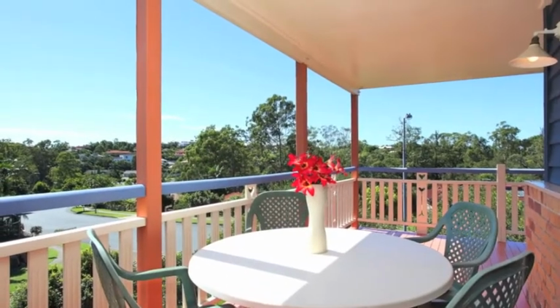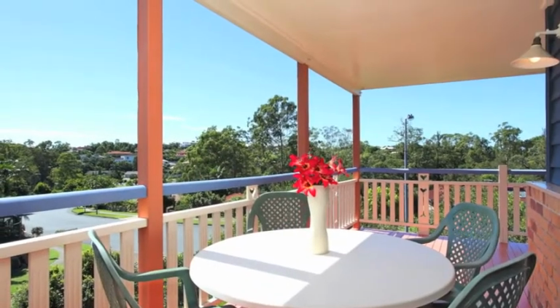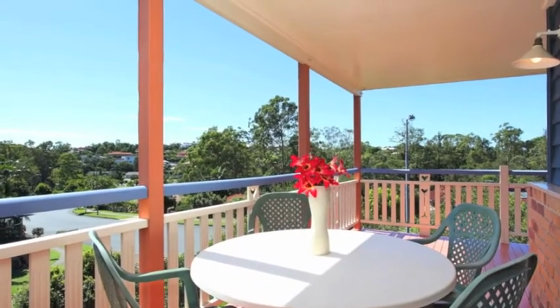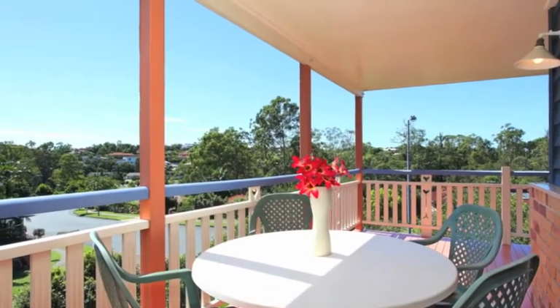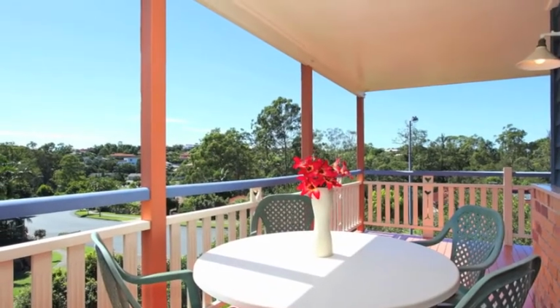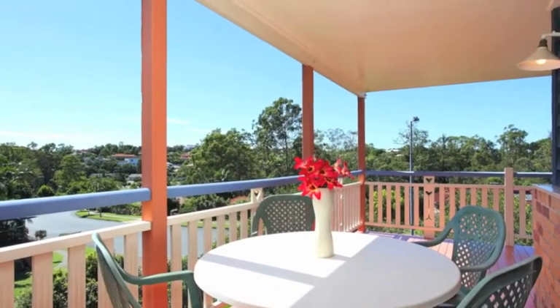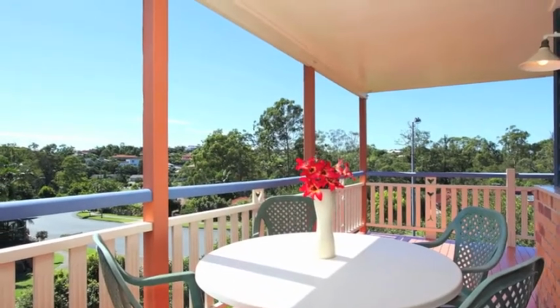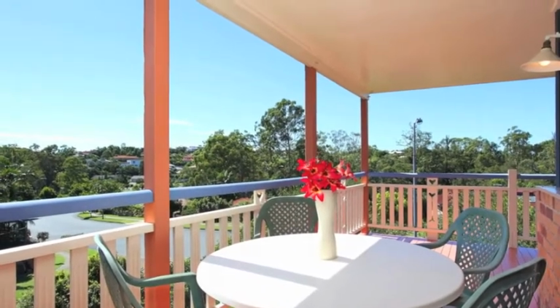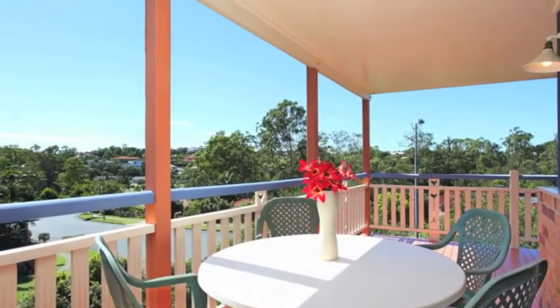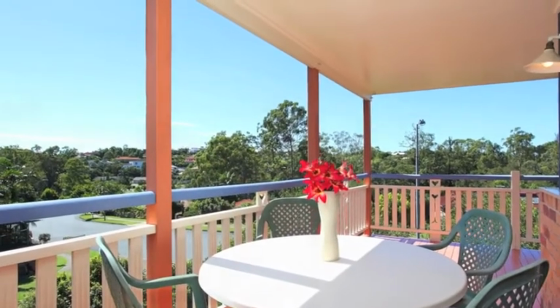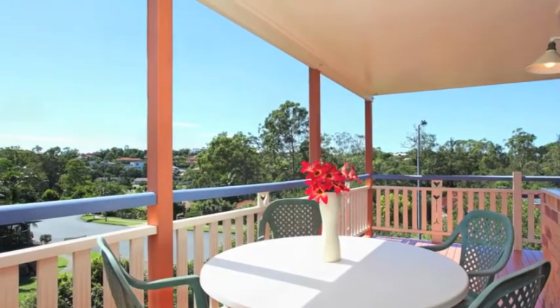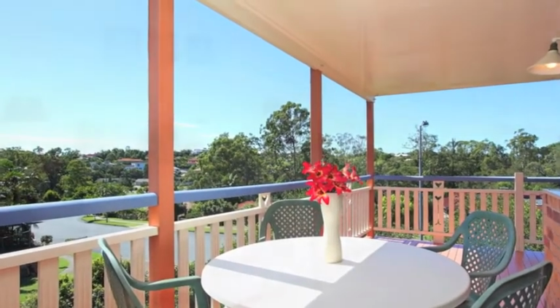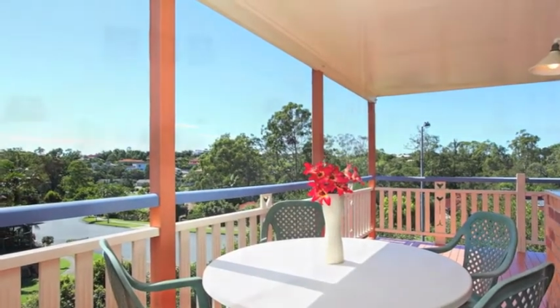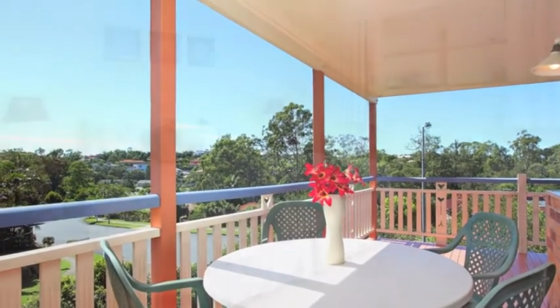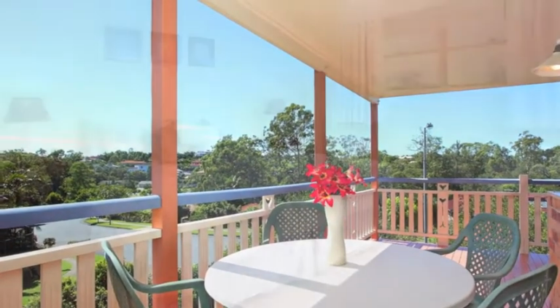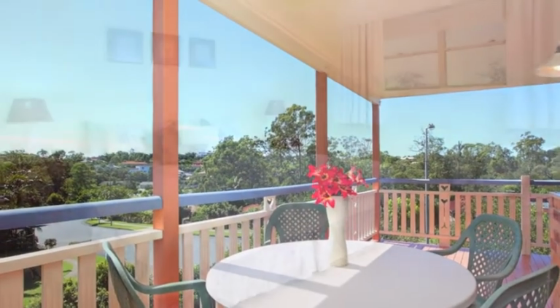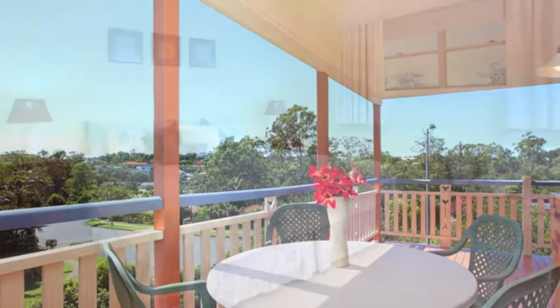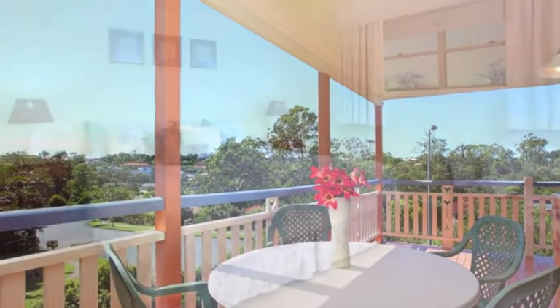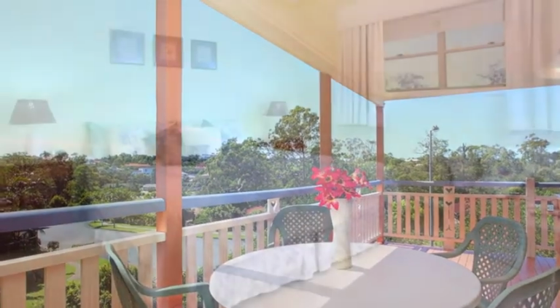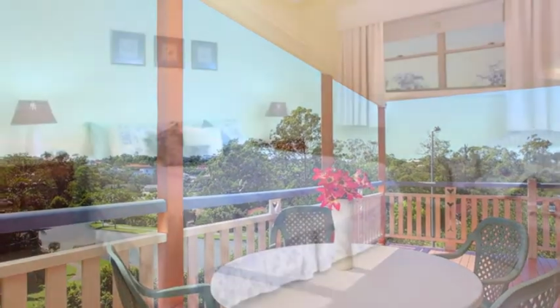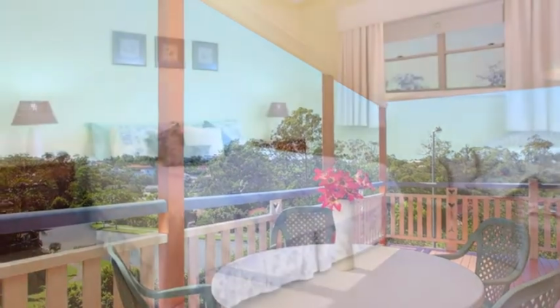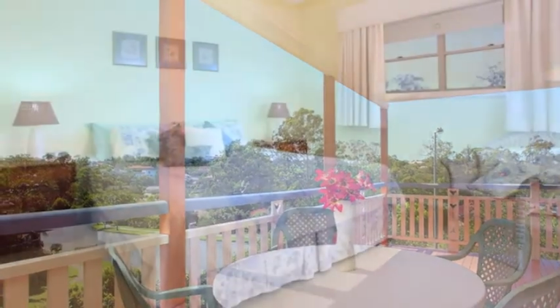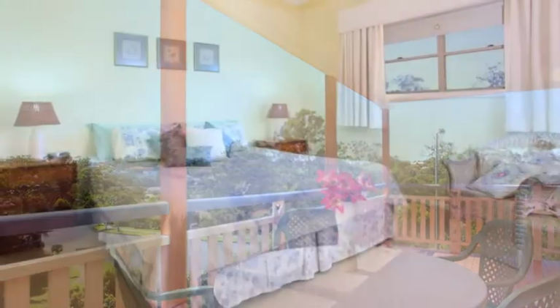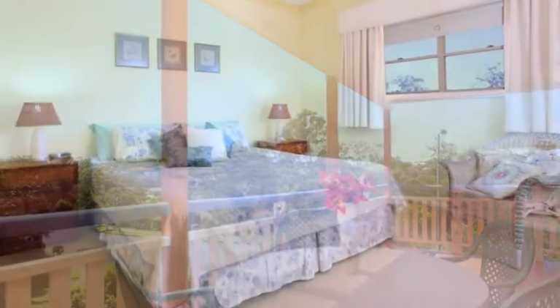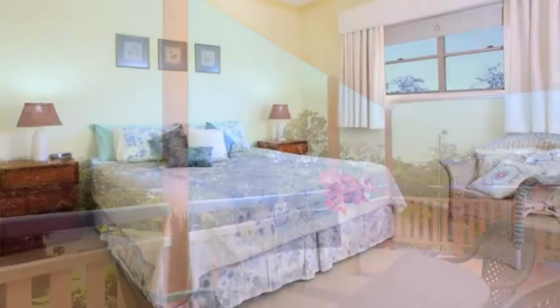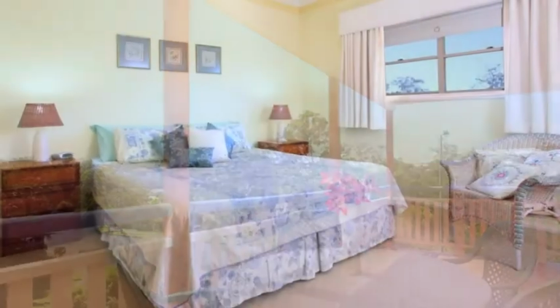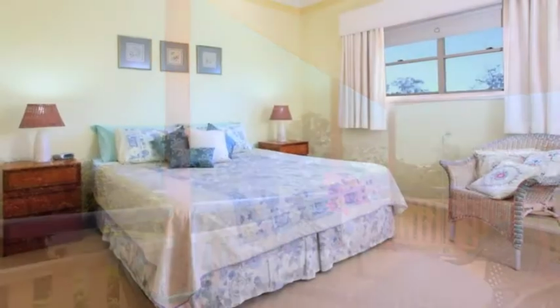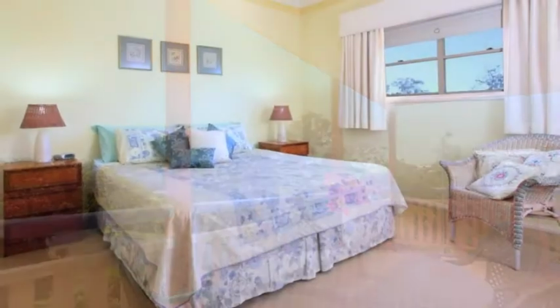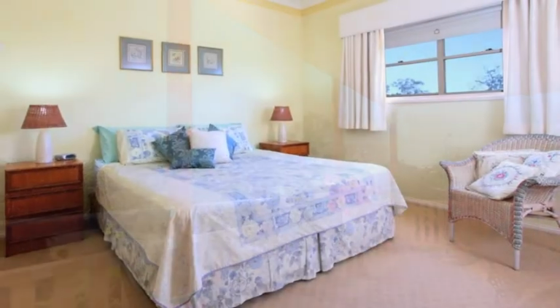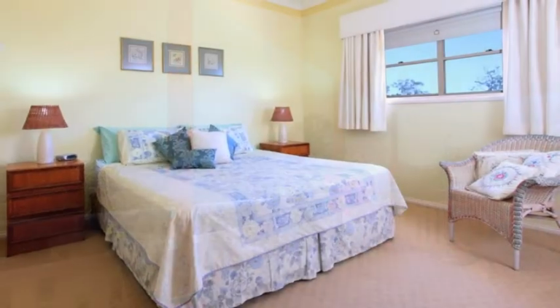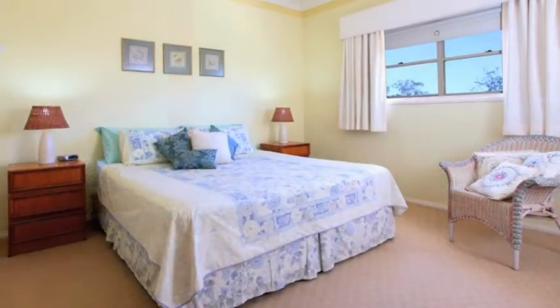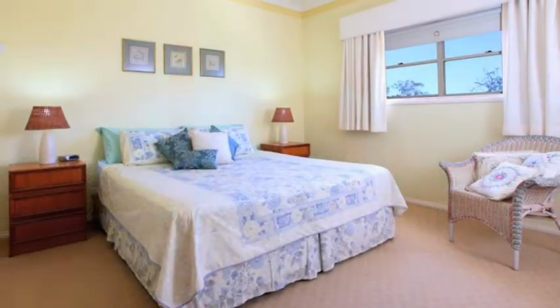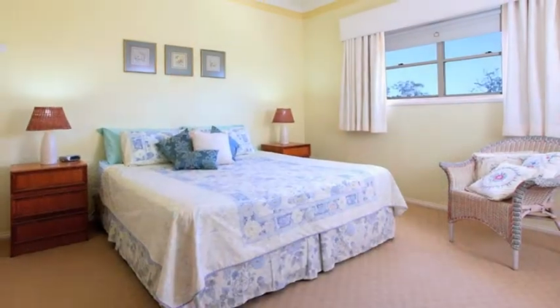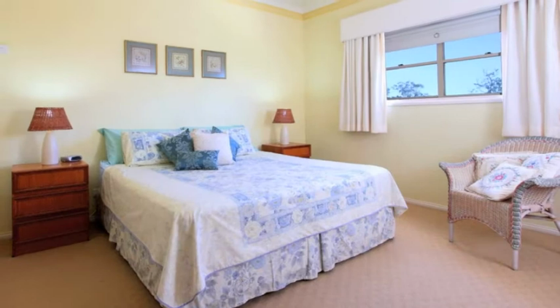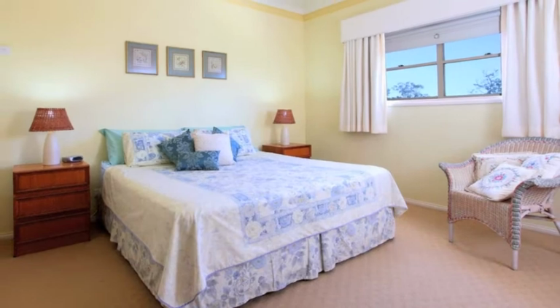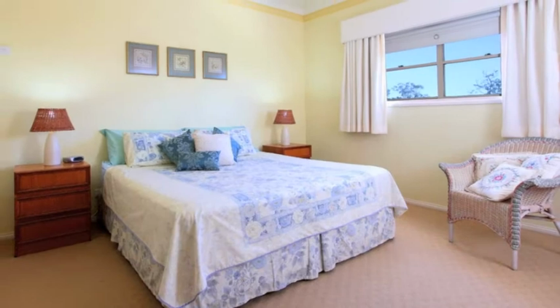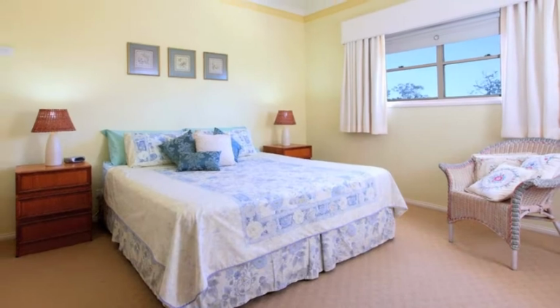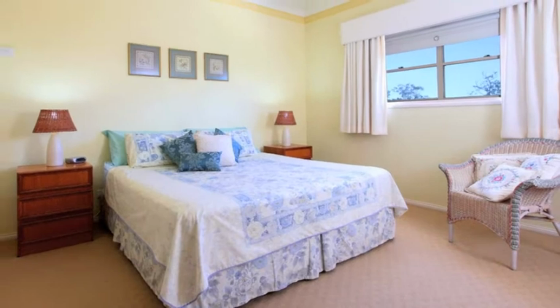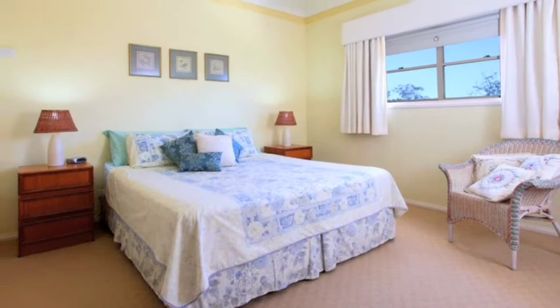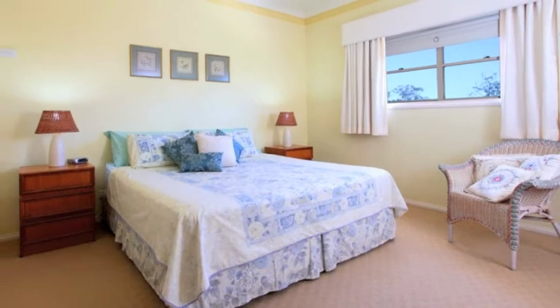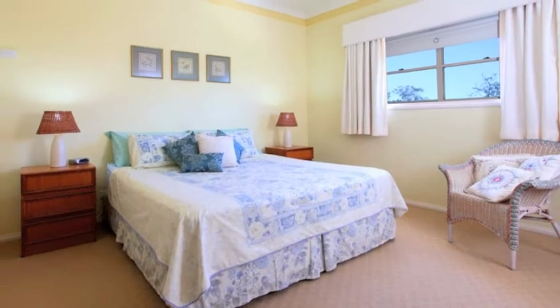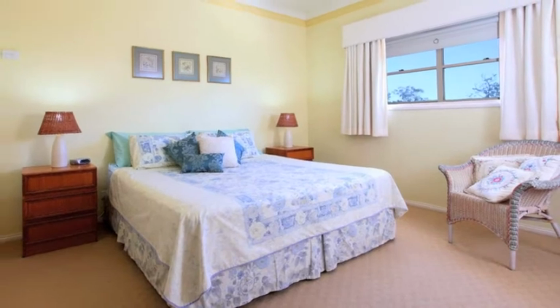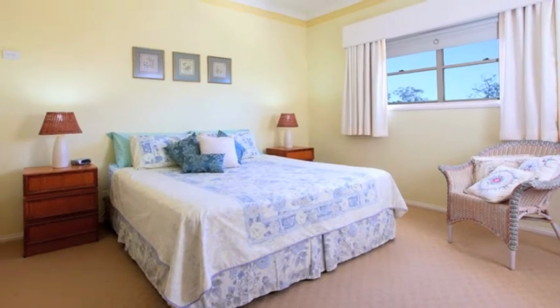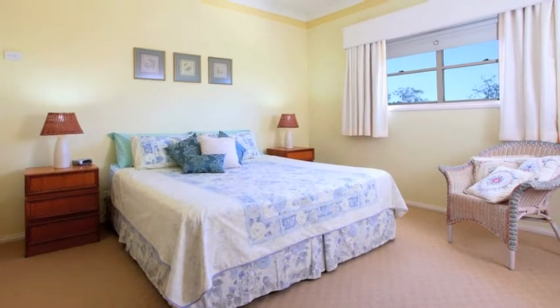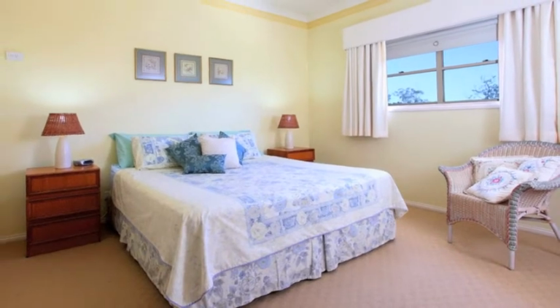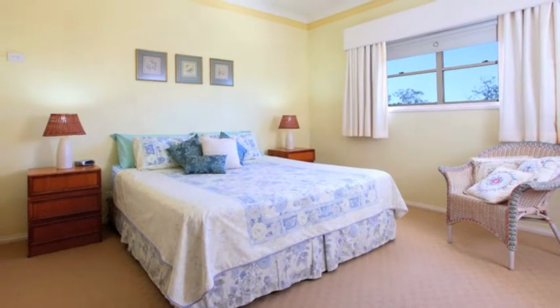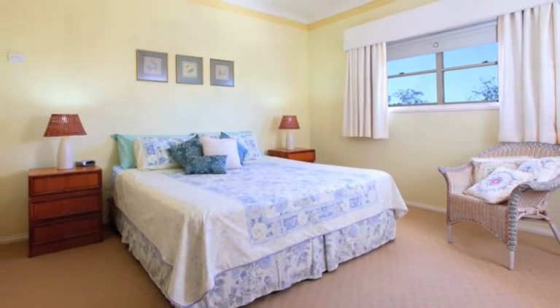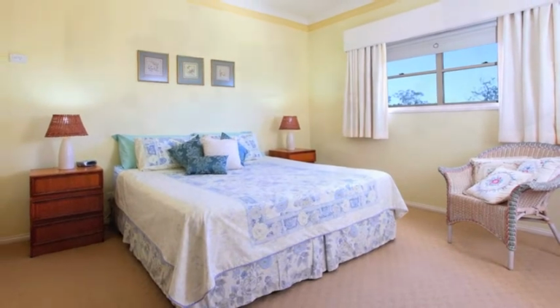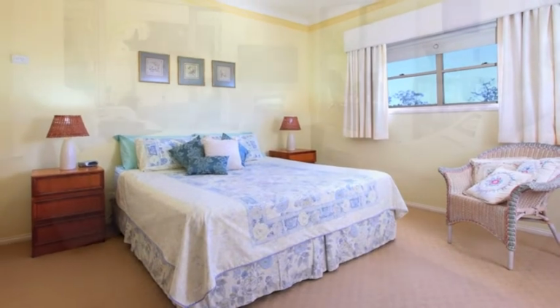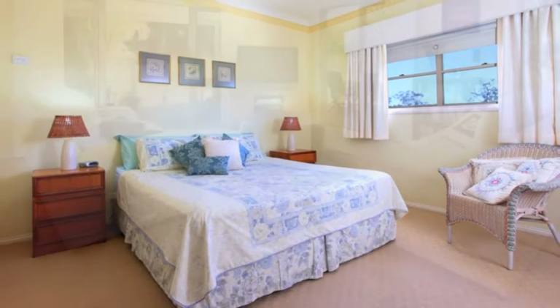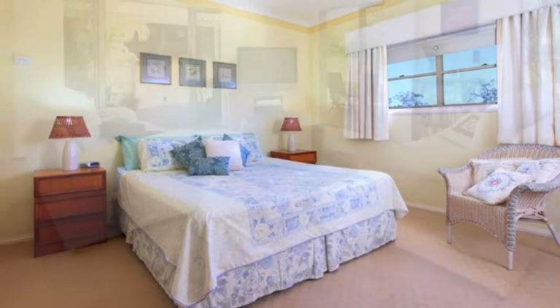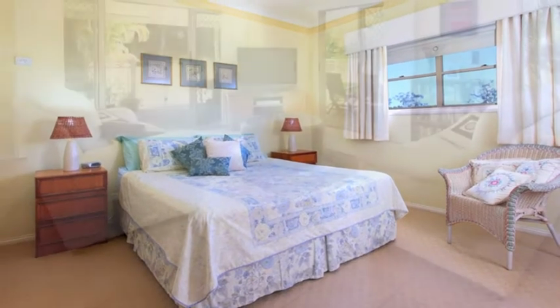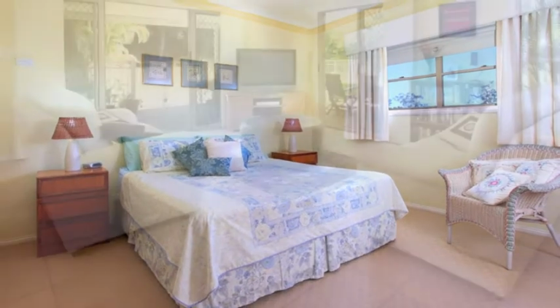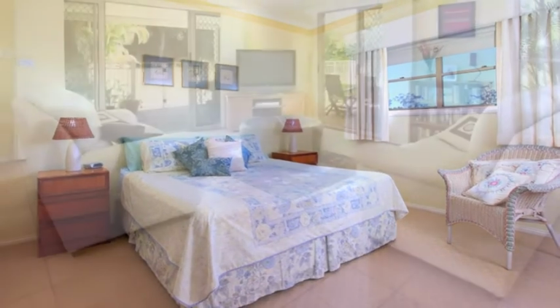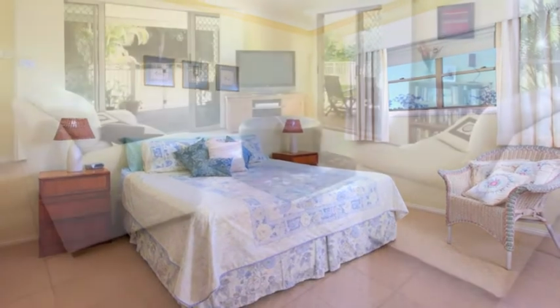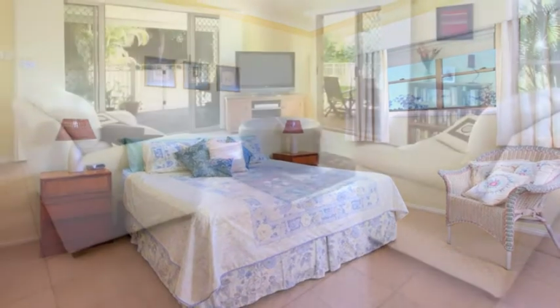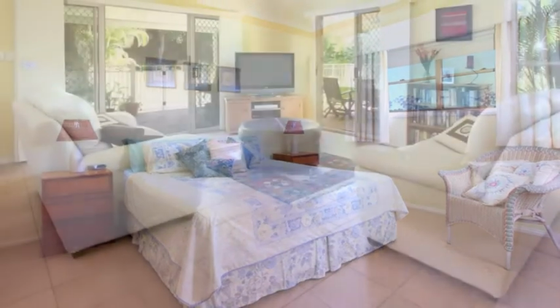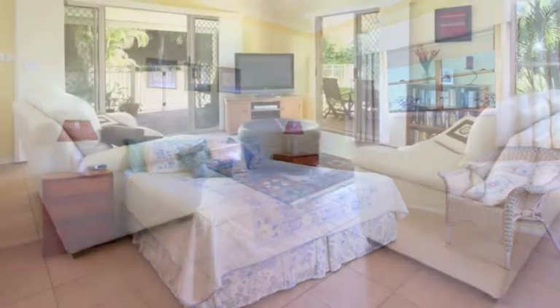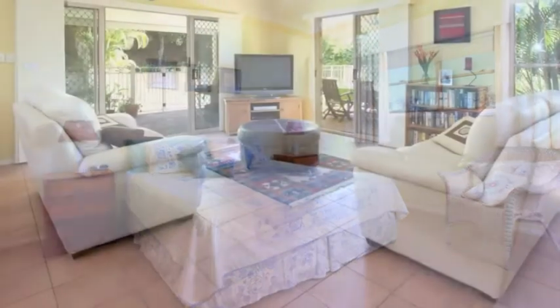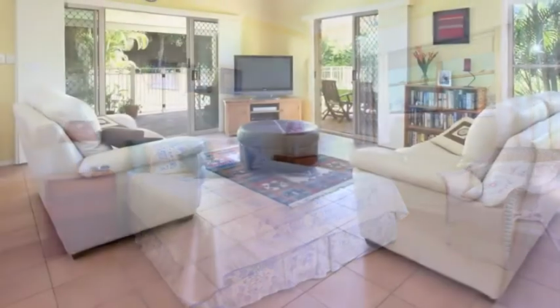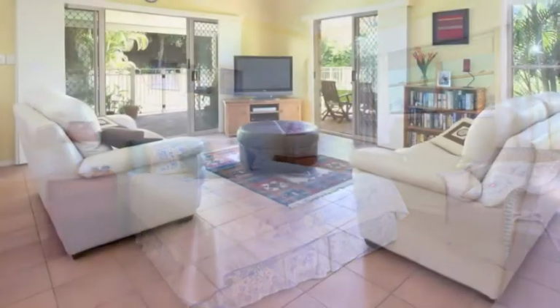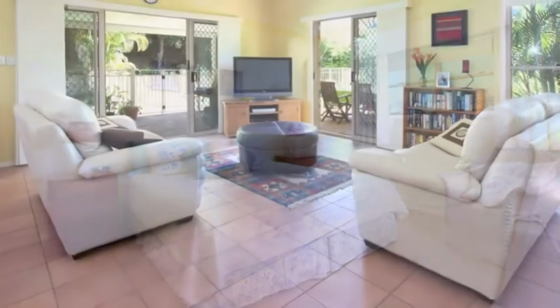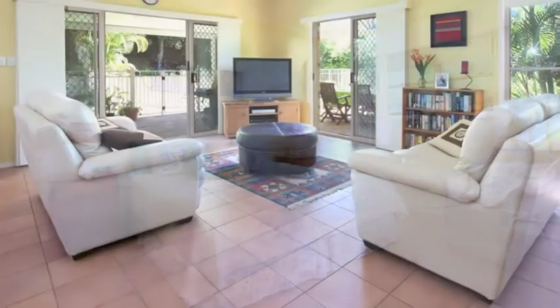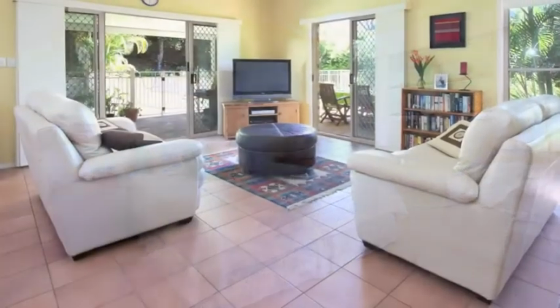Extra features in this home include a satellite disc, security screens, mood lighting, intercom systems, ceiling fans and vacuum aid.